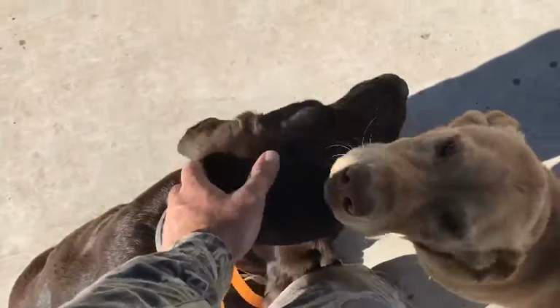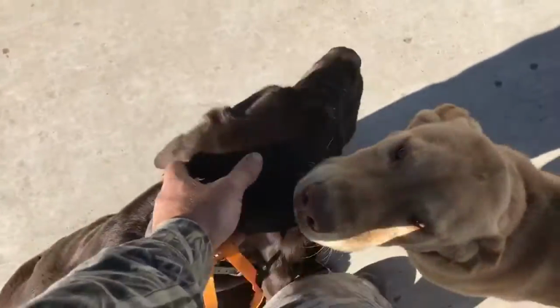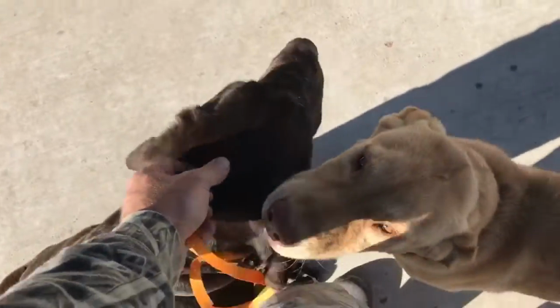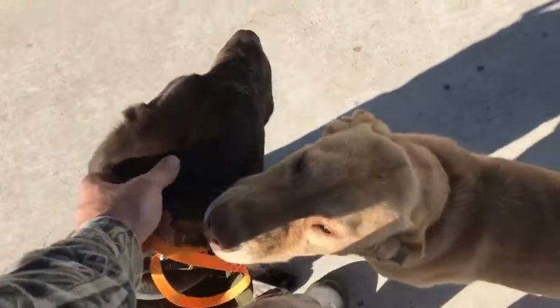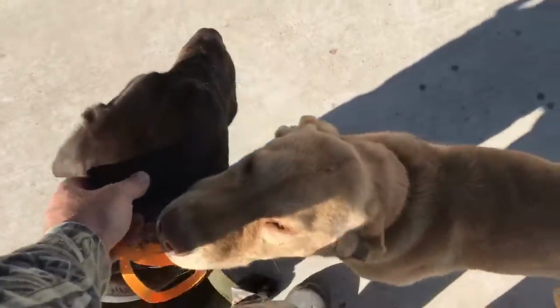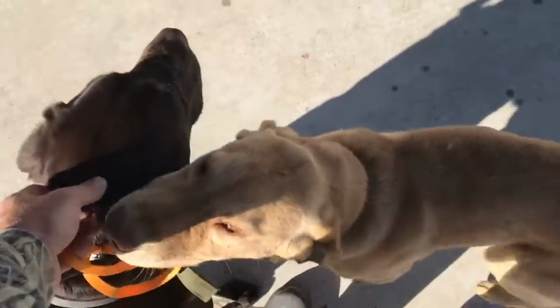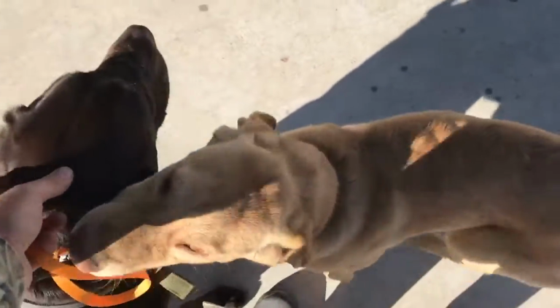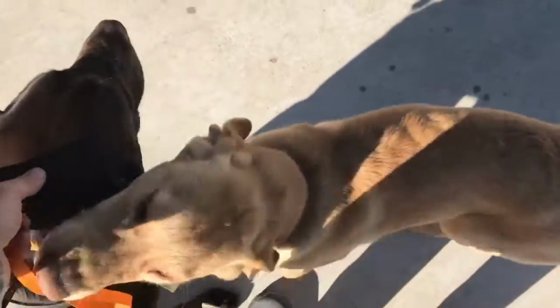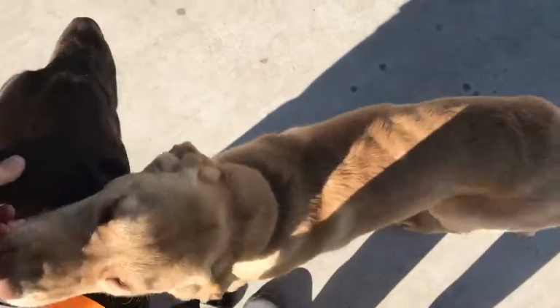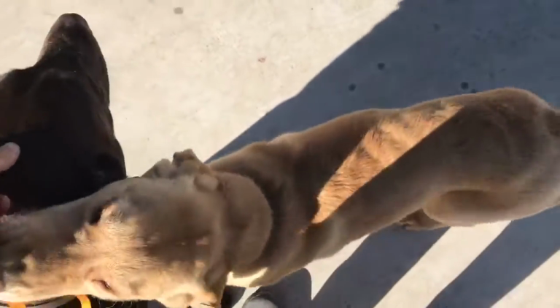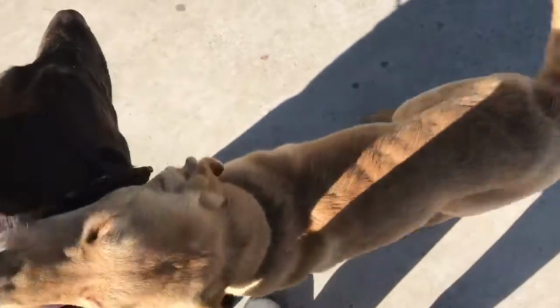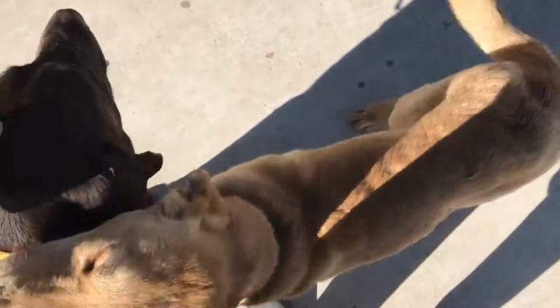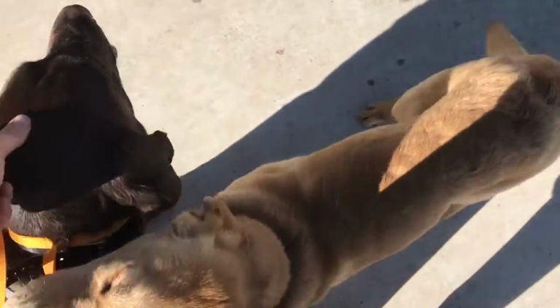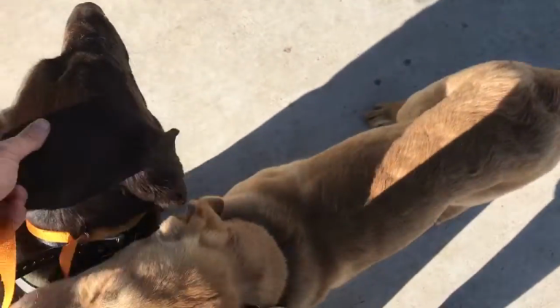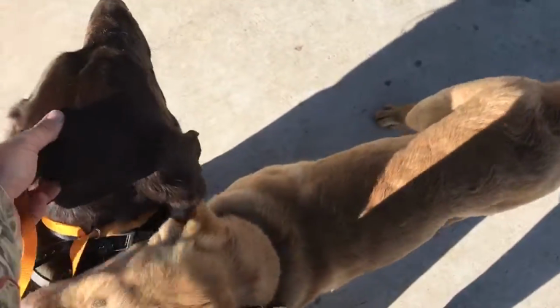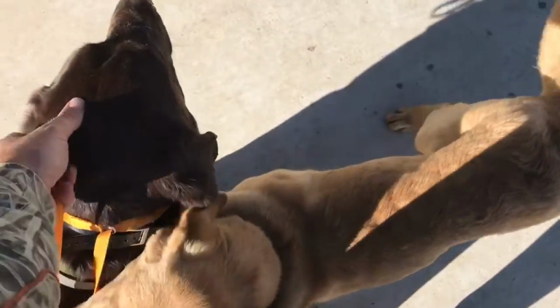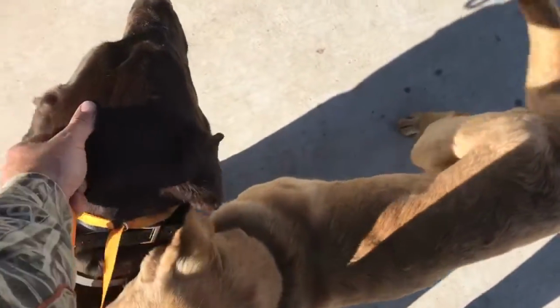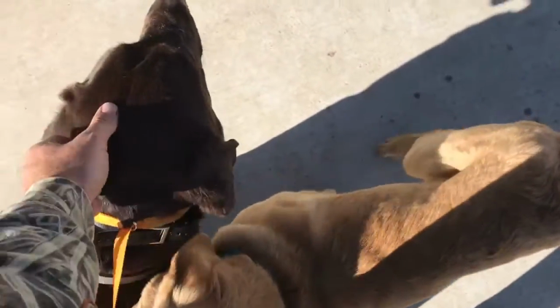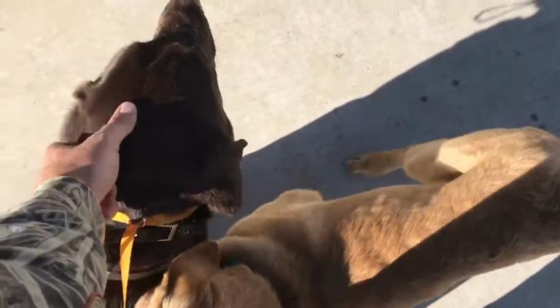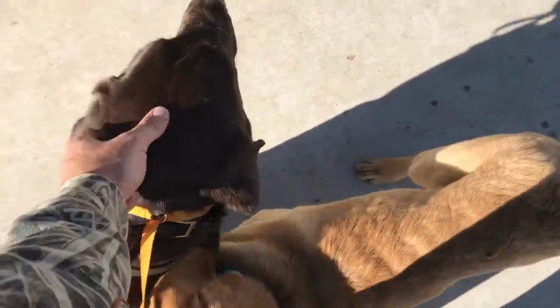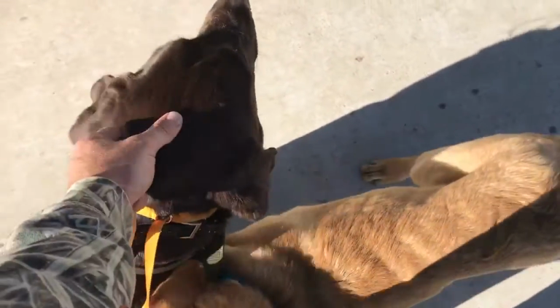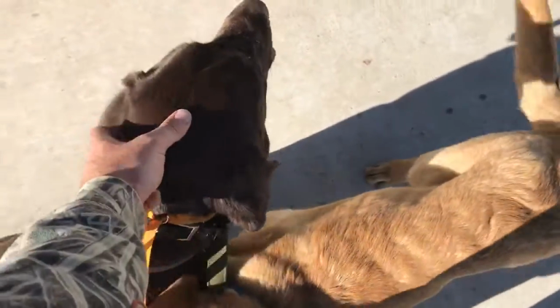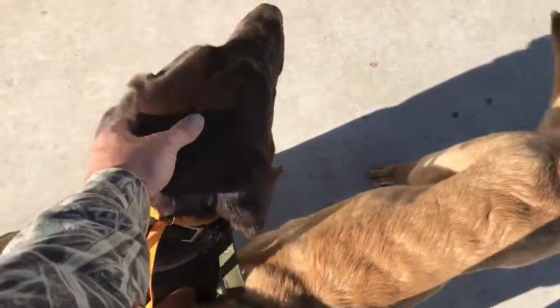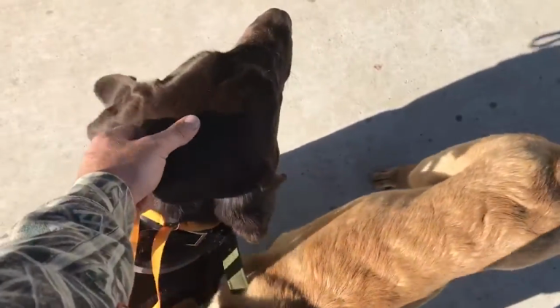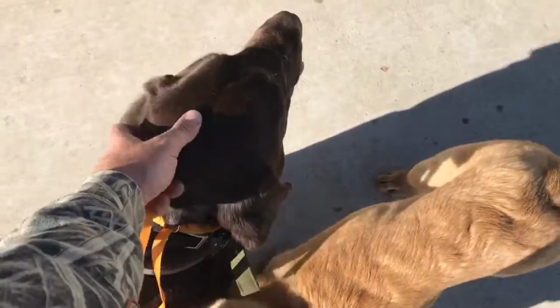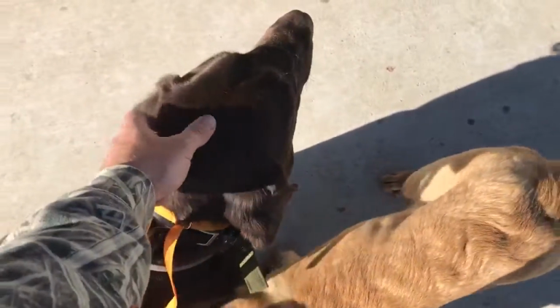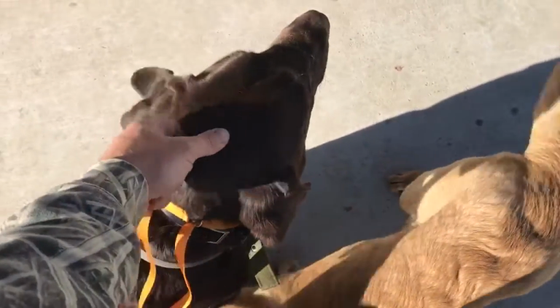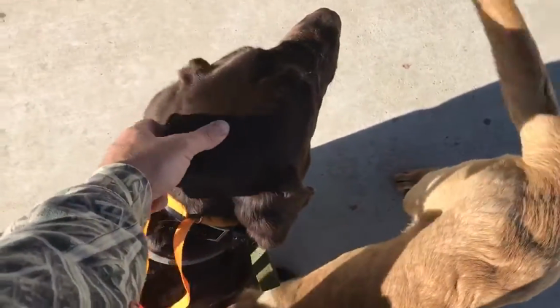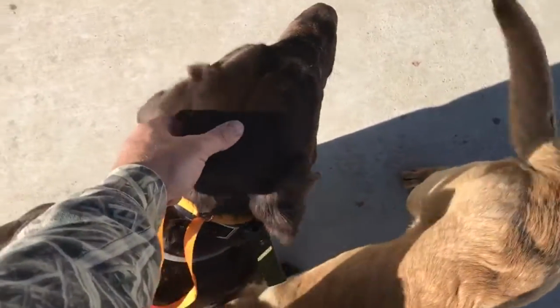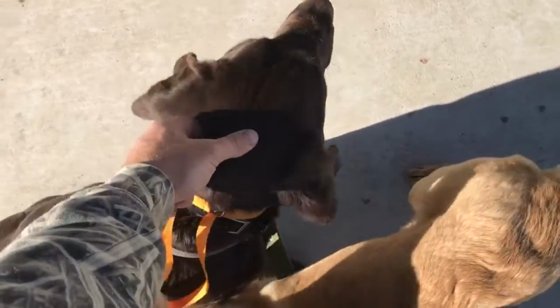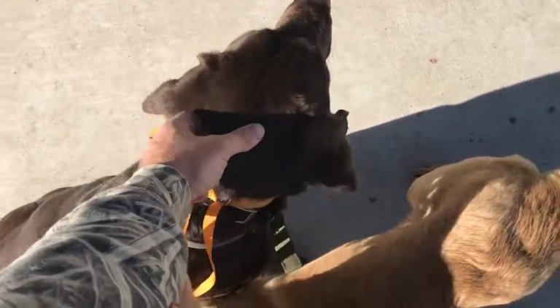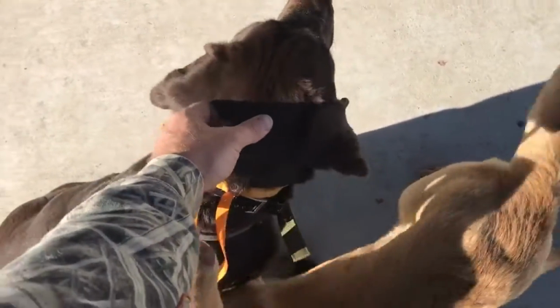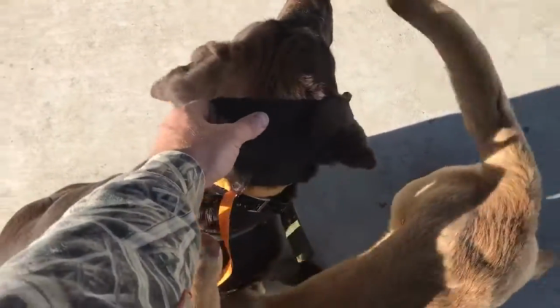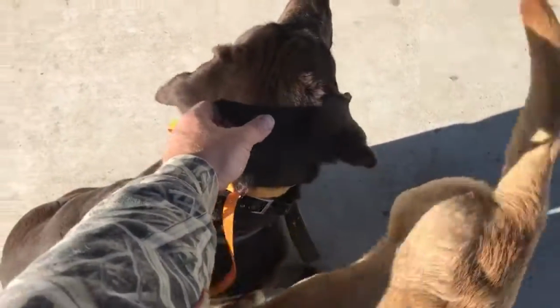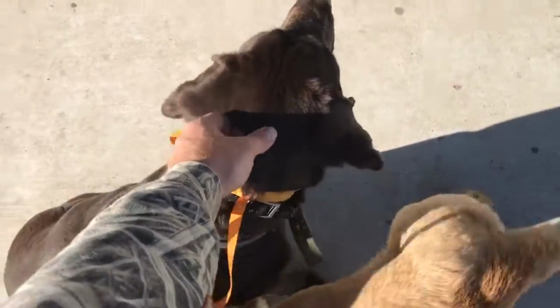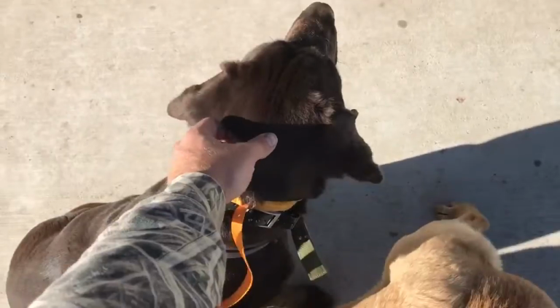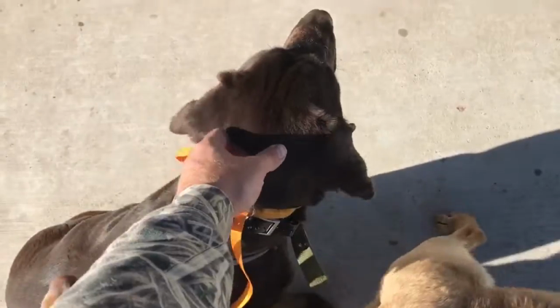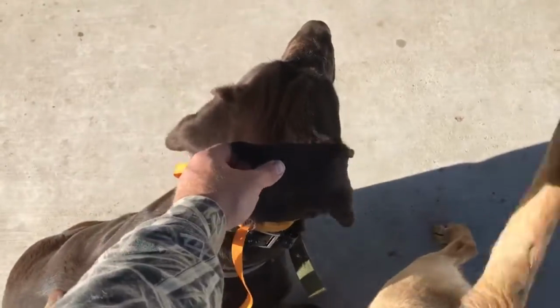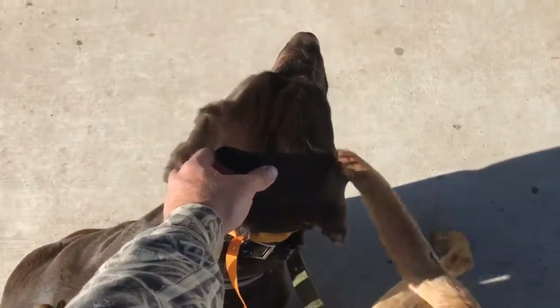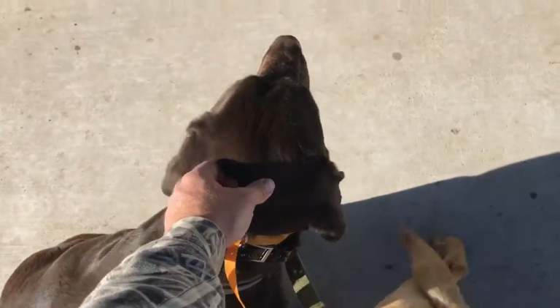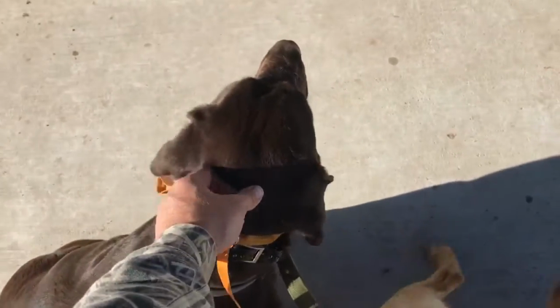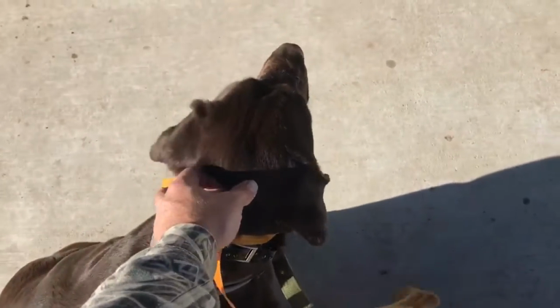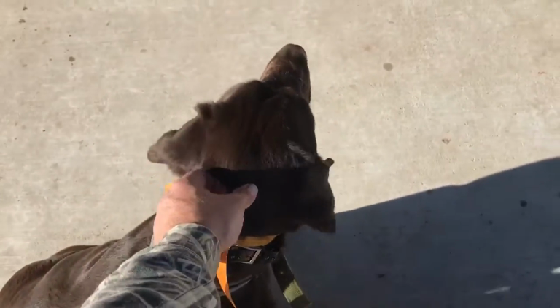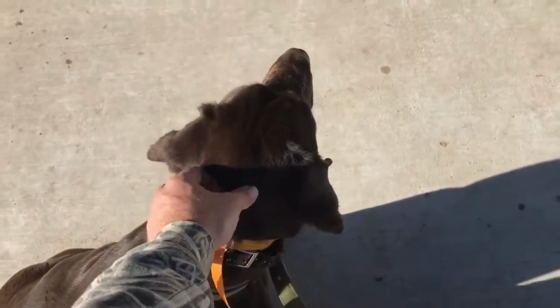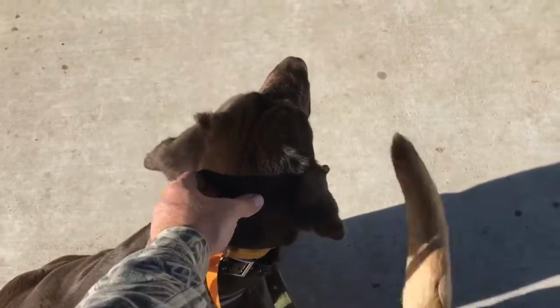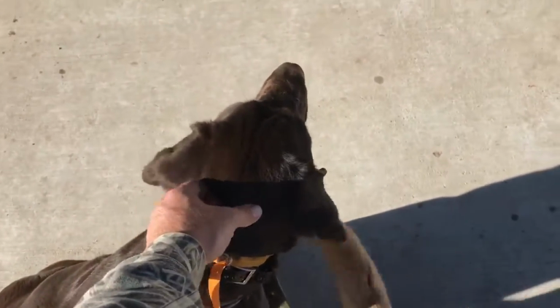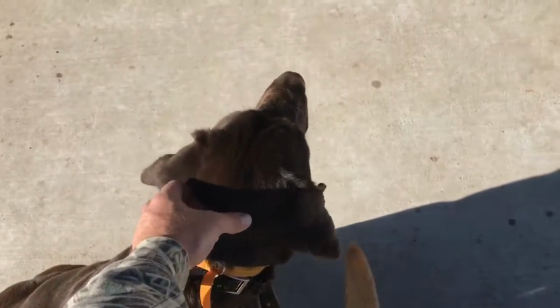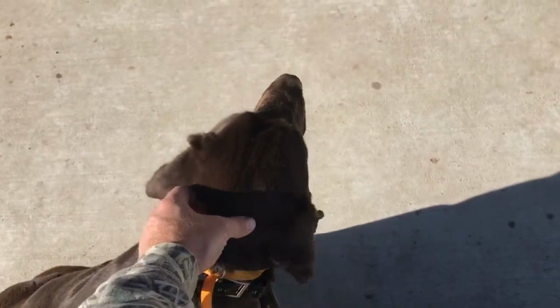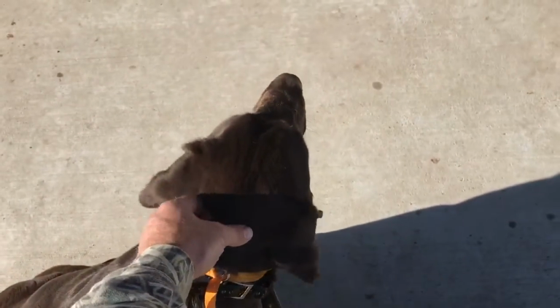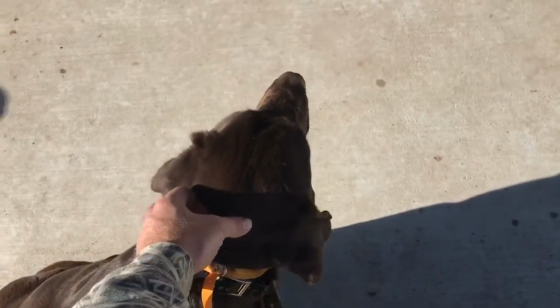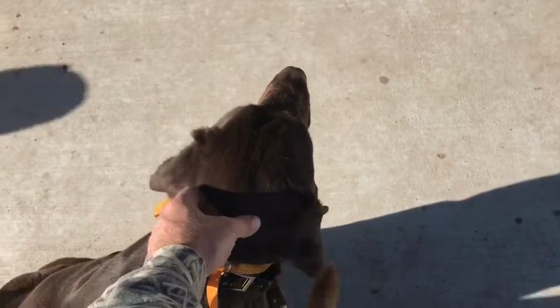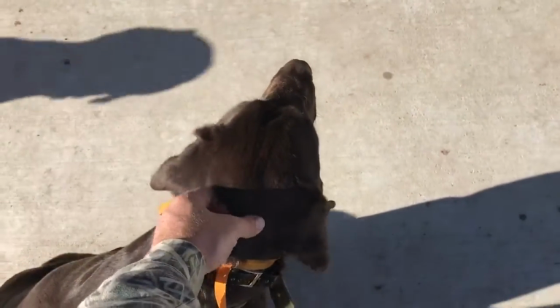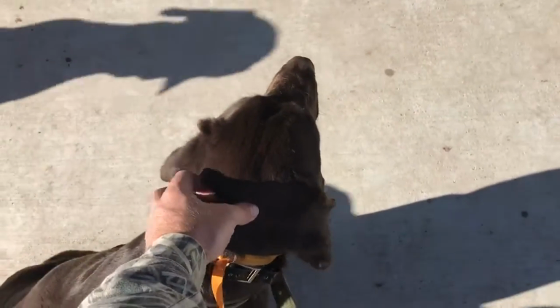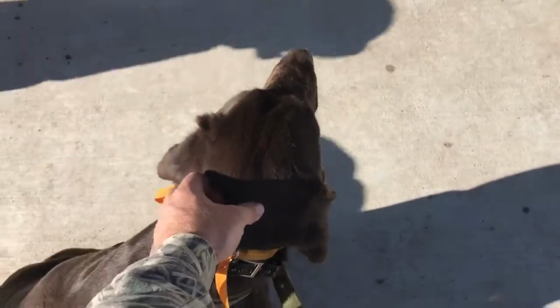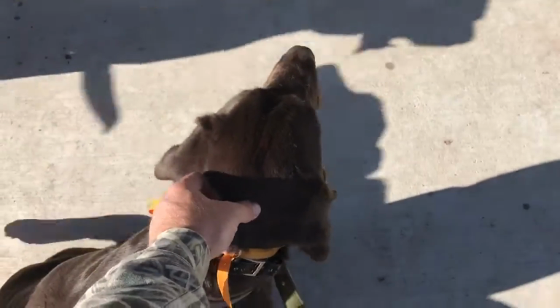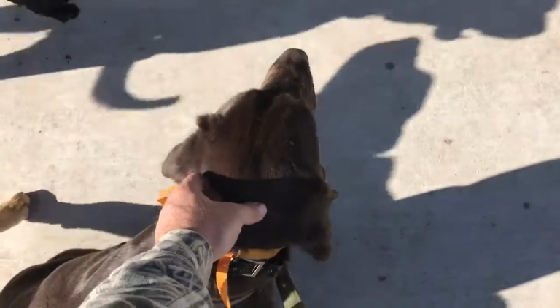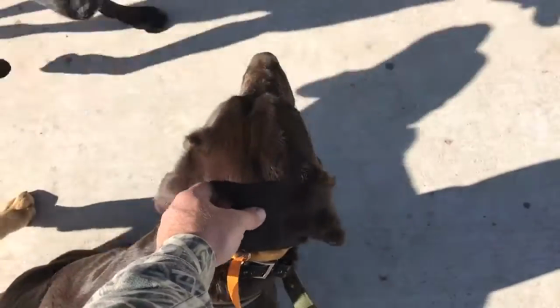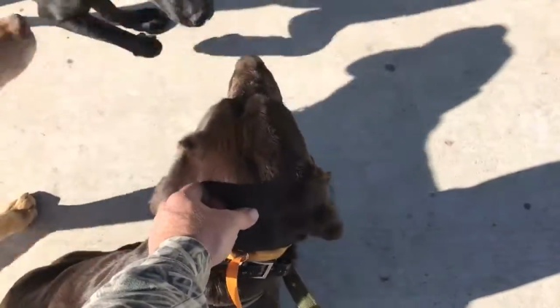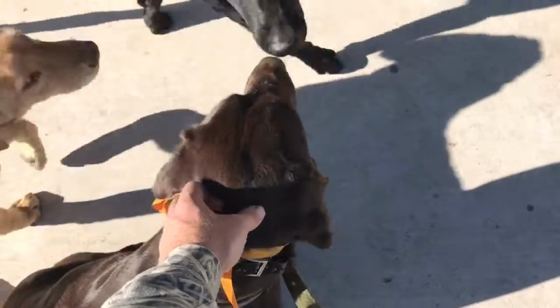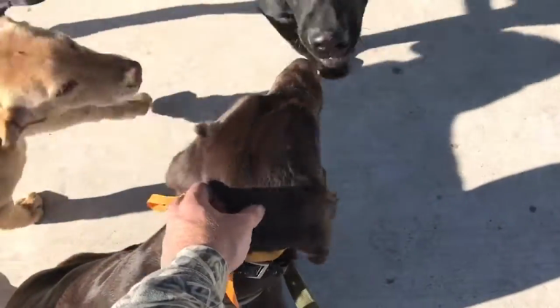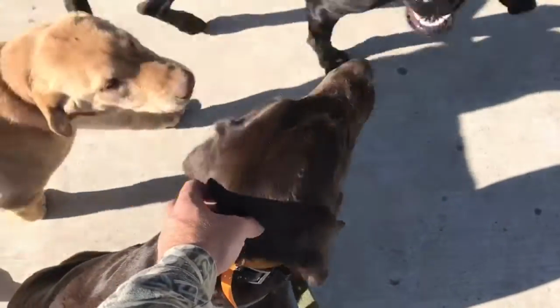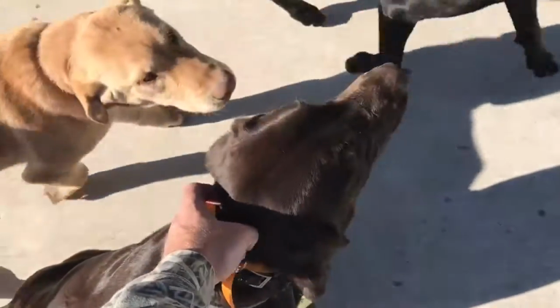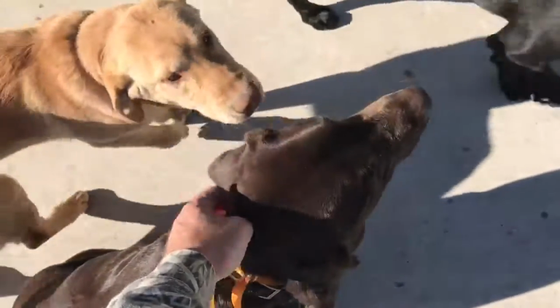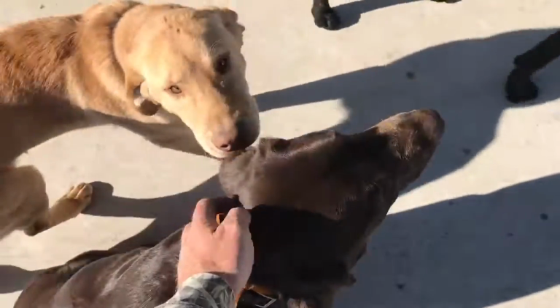You notice there's distractions — I have a couple other dogs out here, trying to make him focus on me and not doing what he wants.